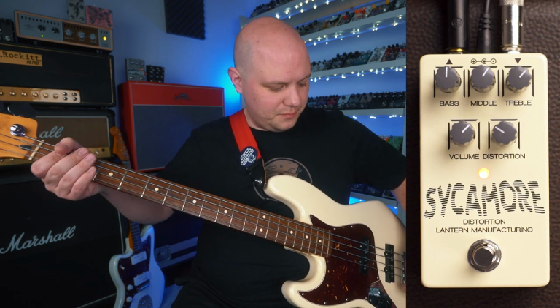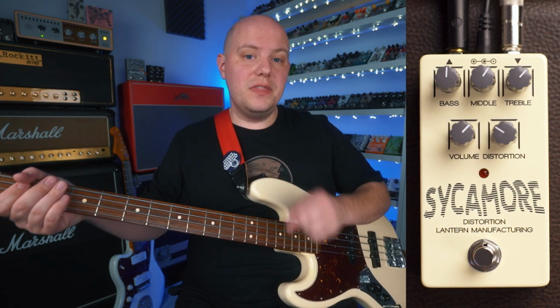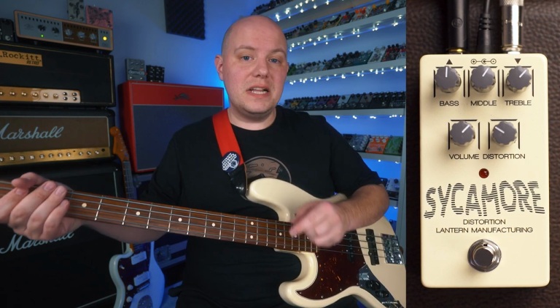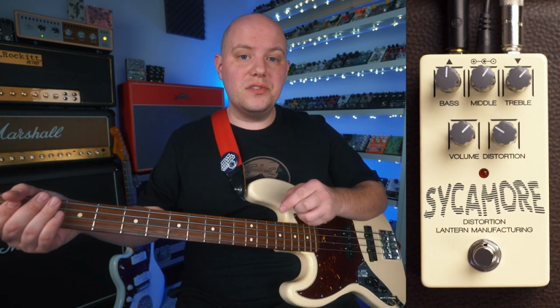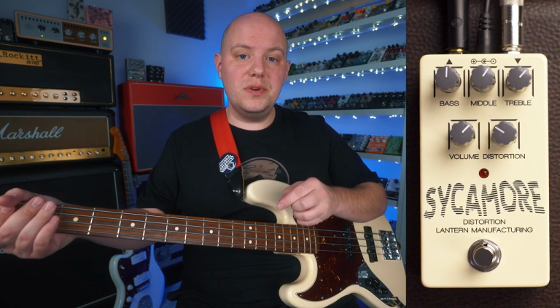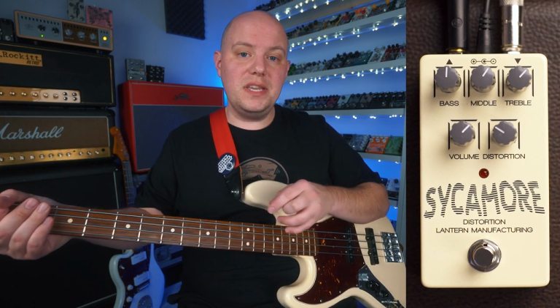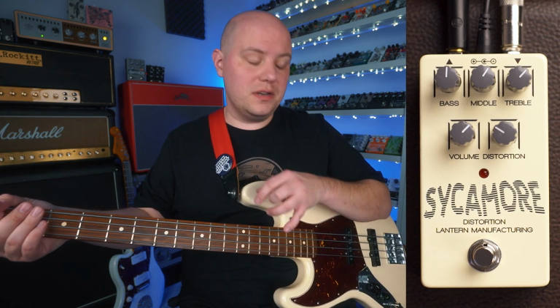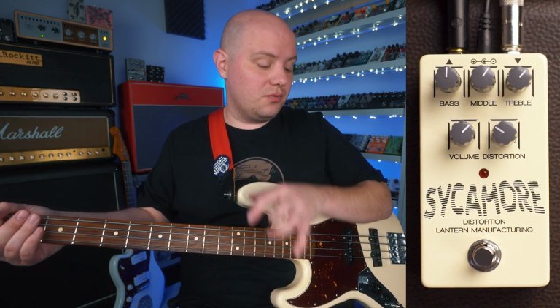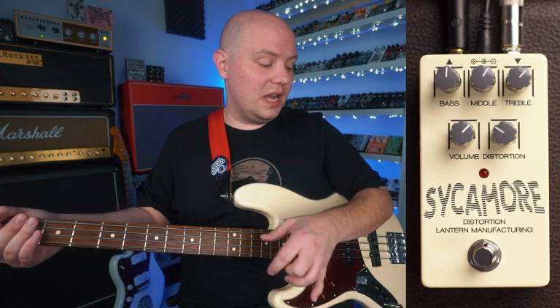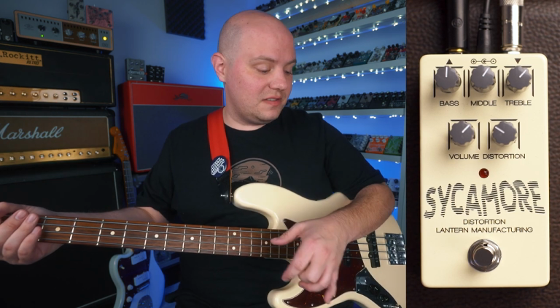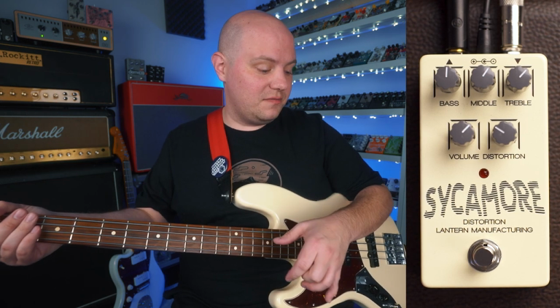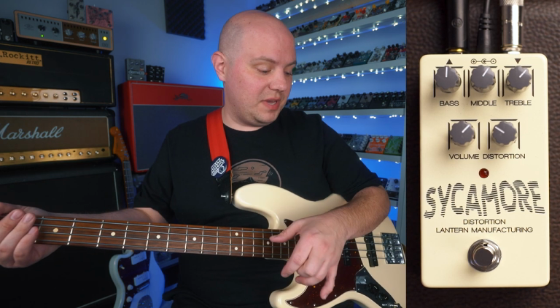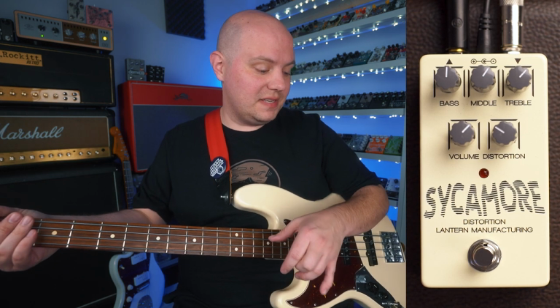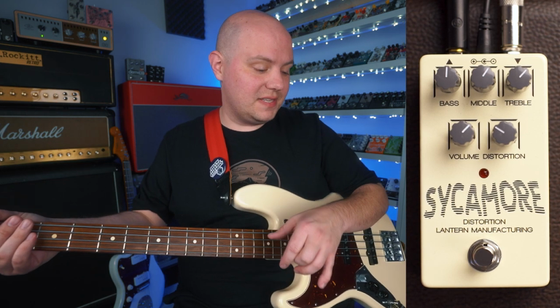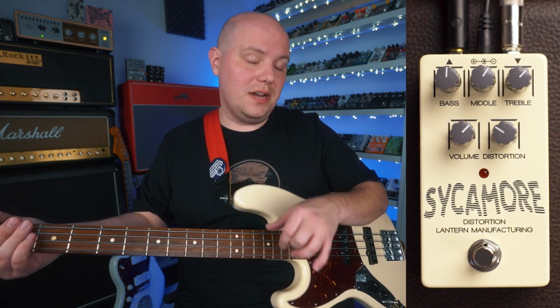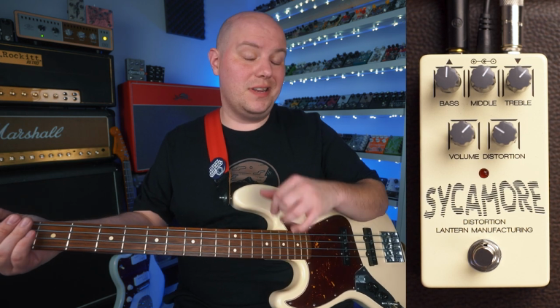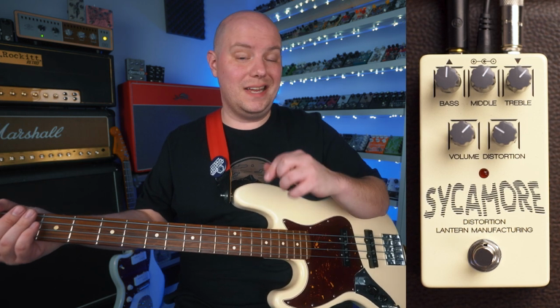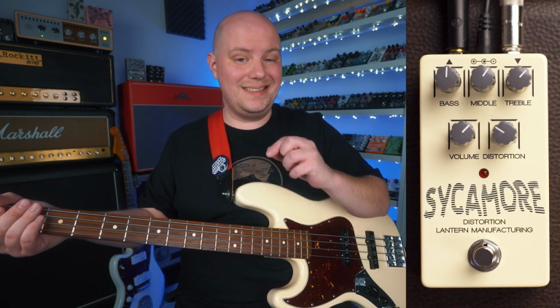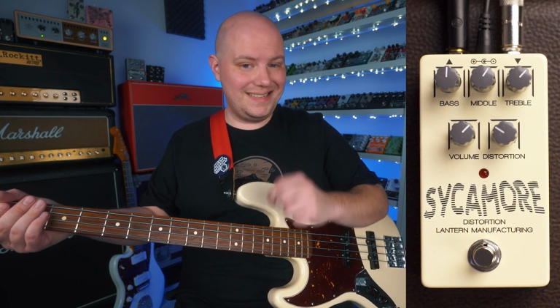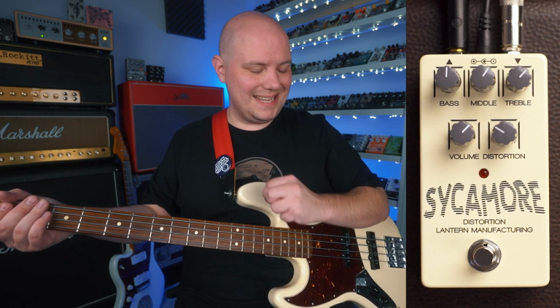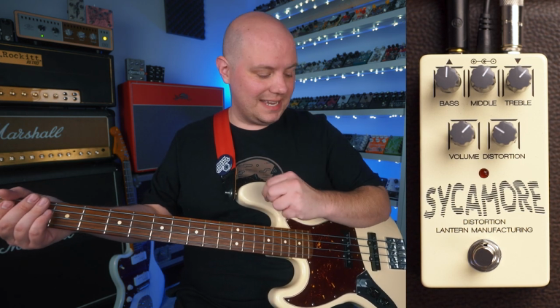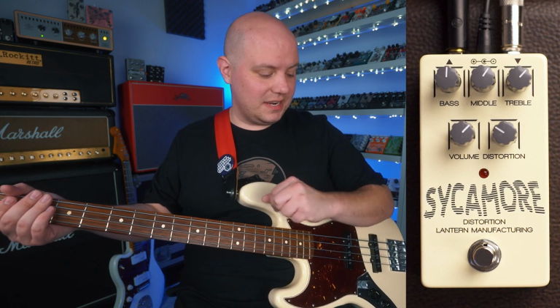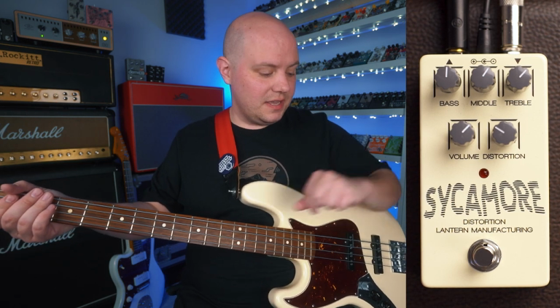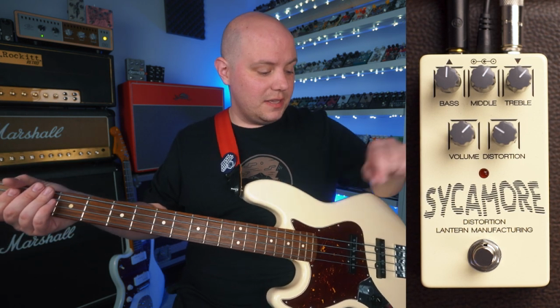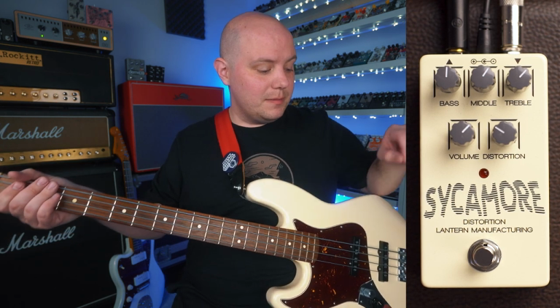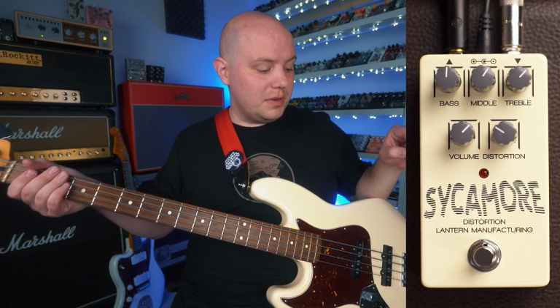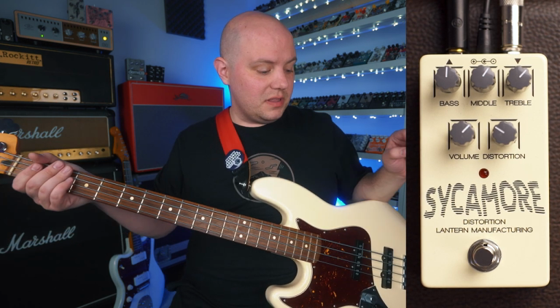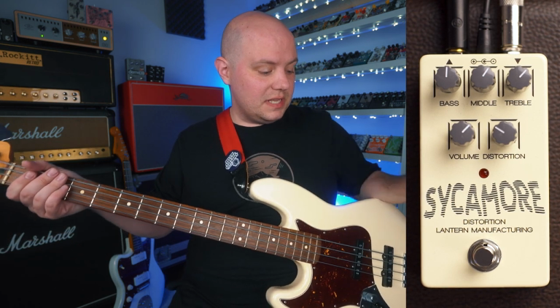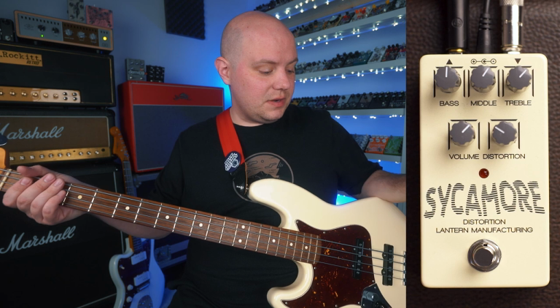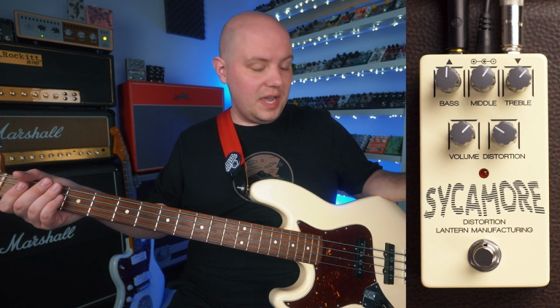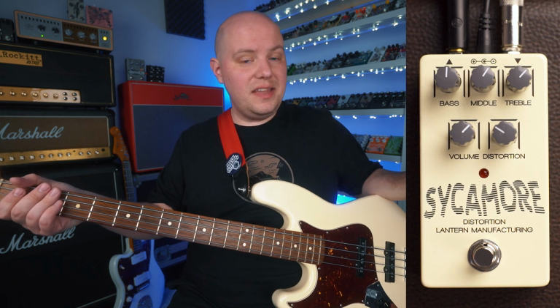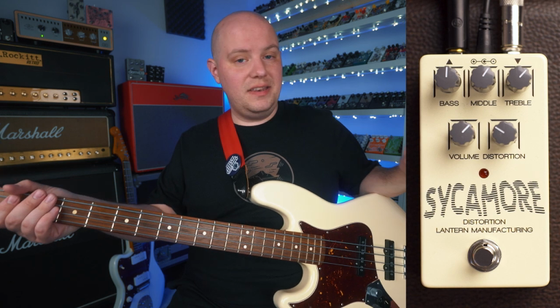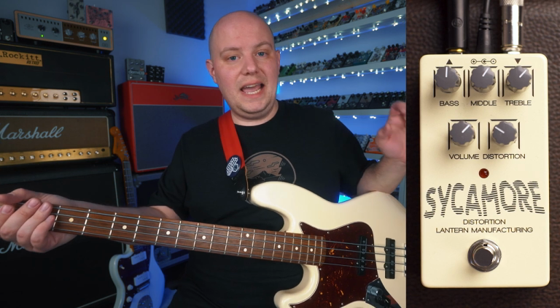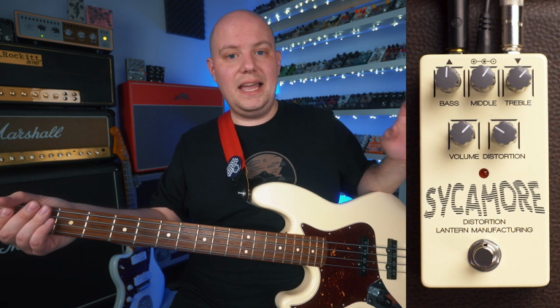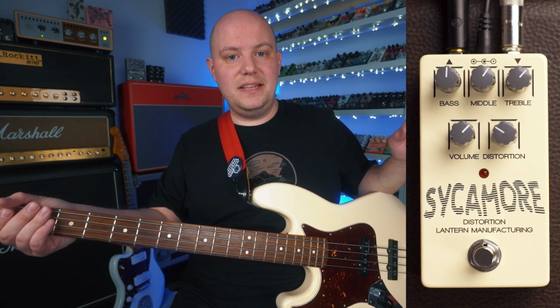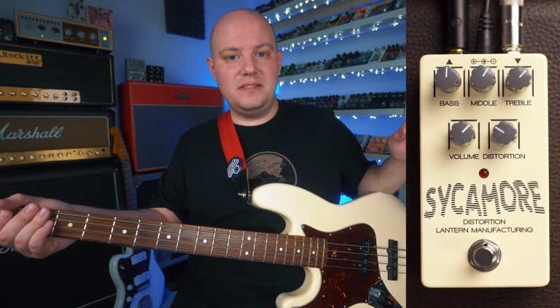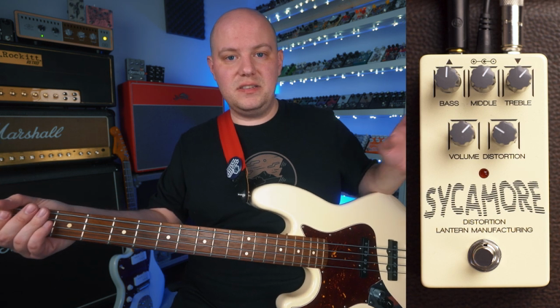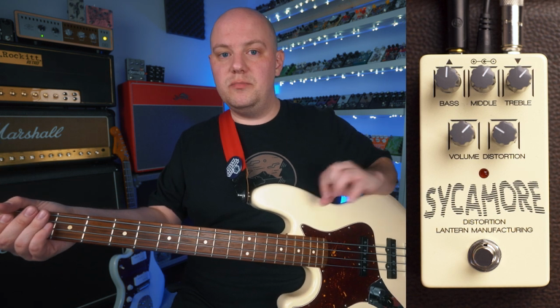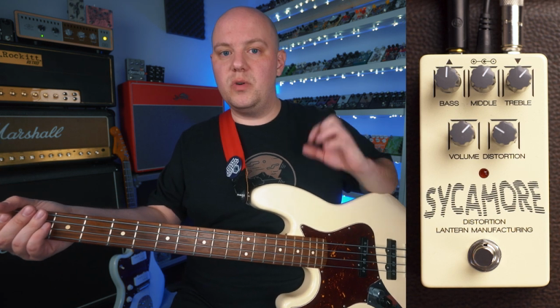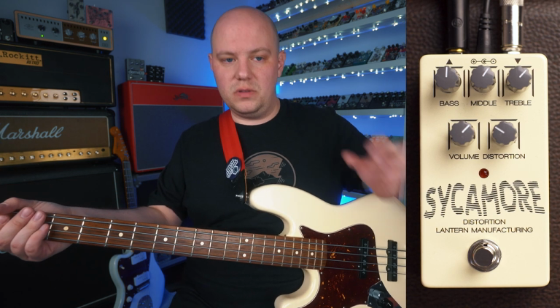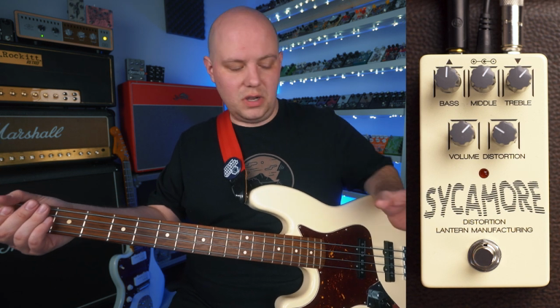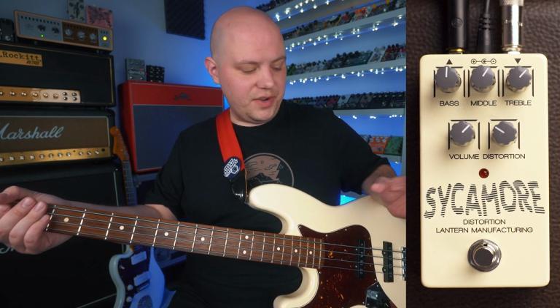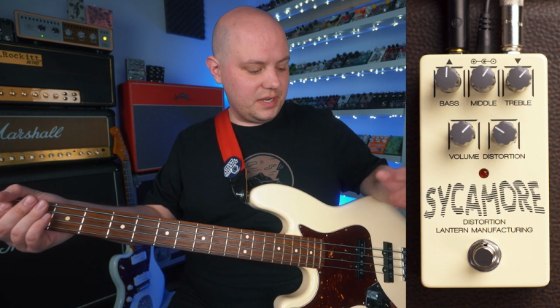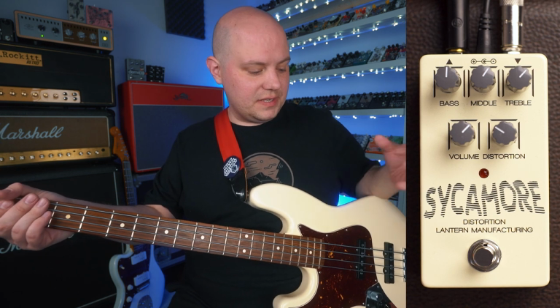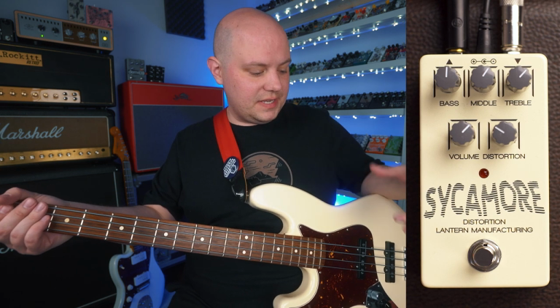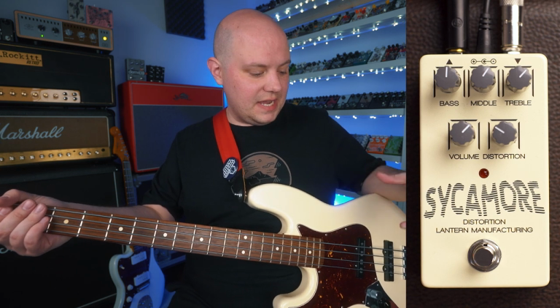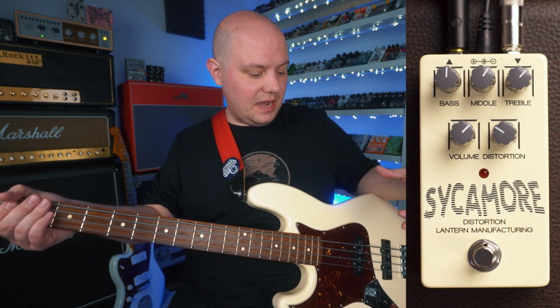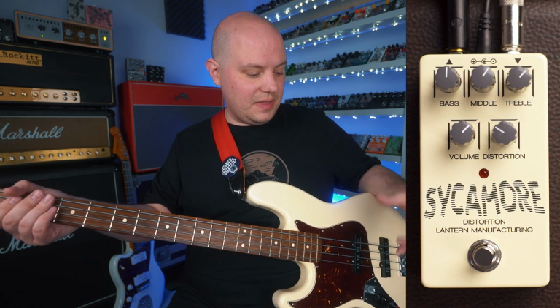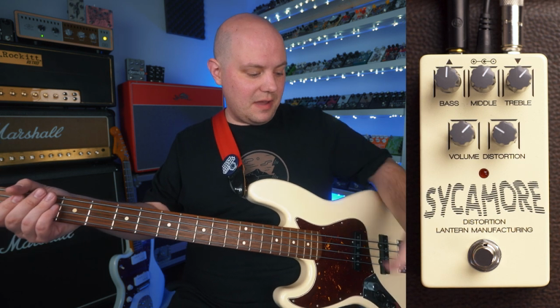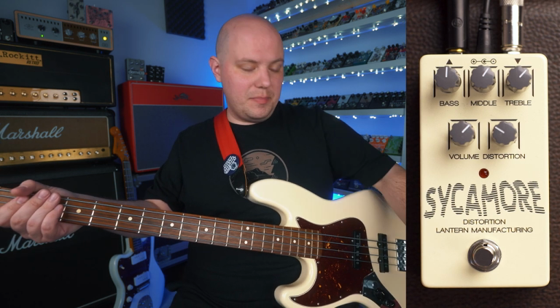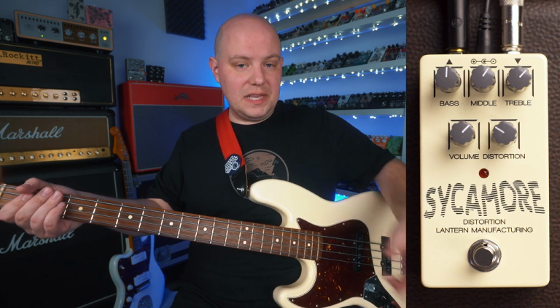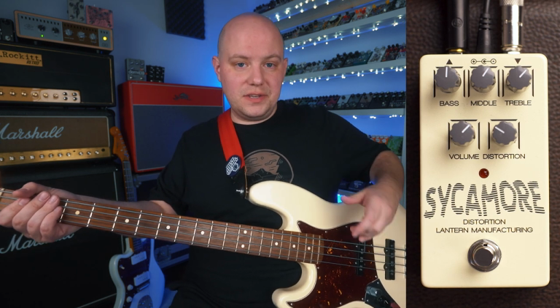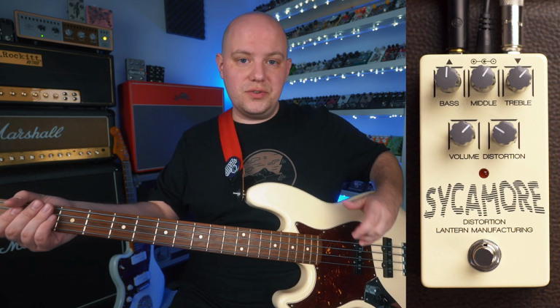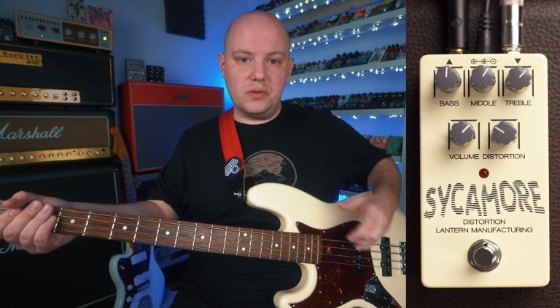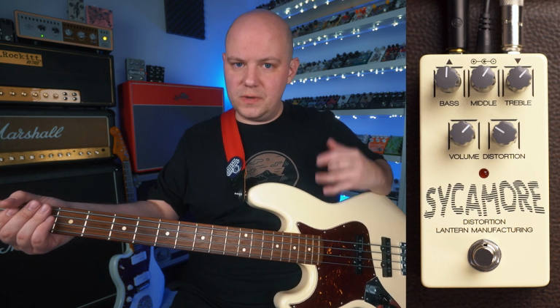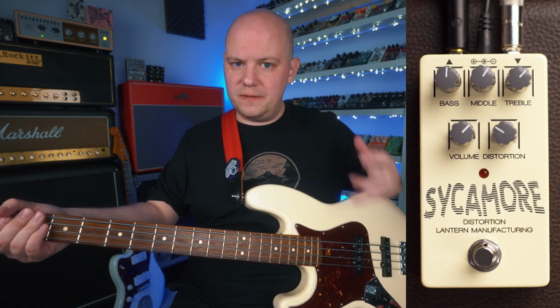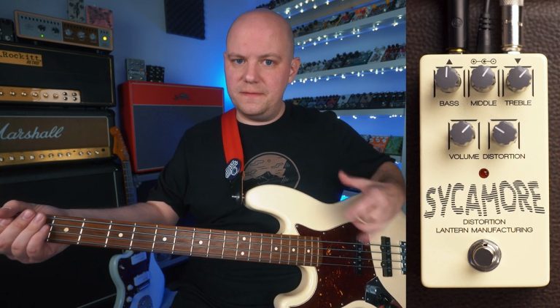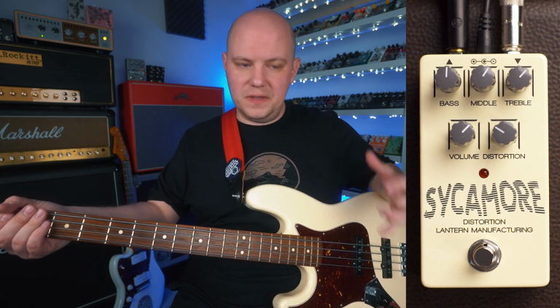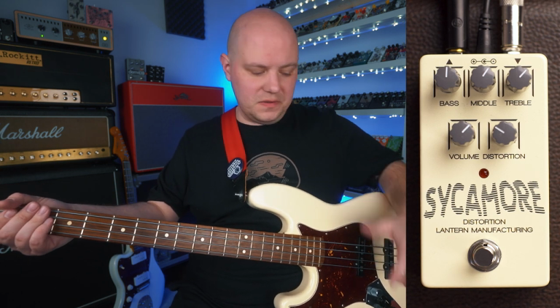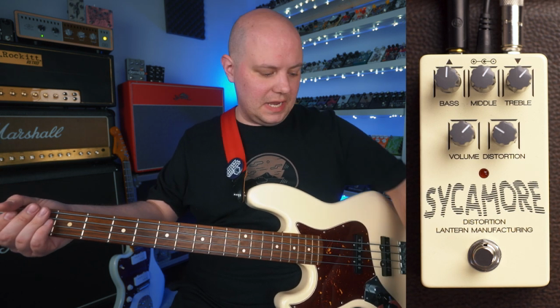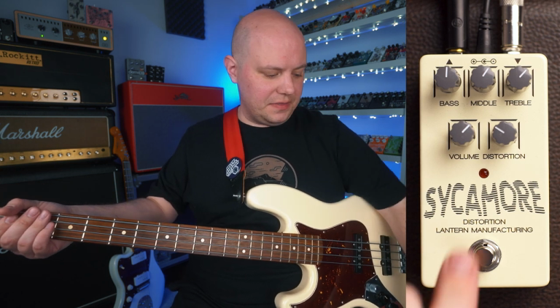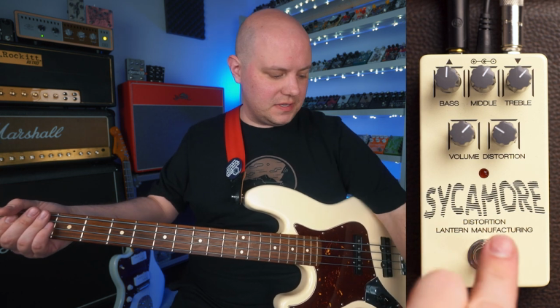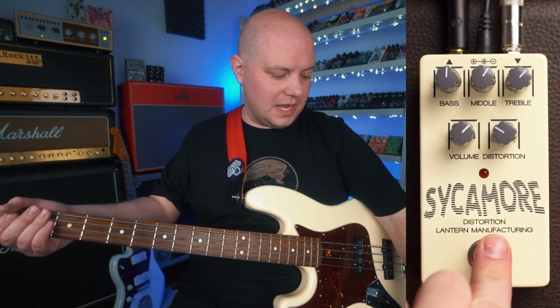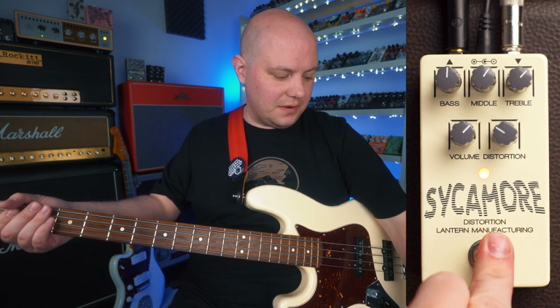That's a really aggressive bass sound and I dig it. But let's go ahead and add in some more low end to see how that bass control really fills out the sound.